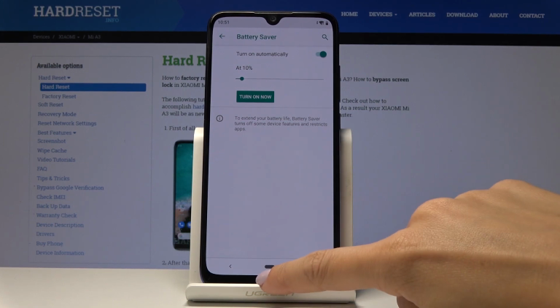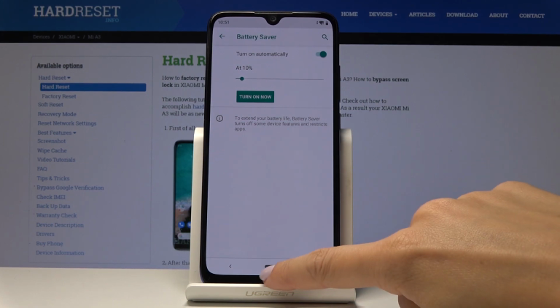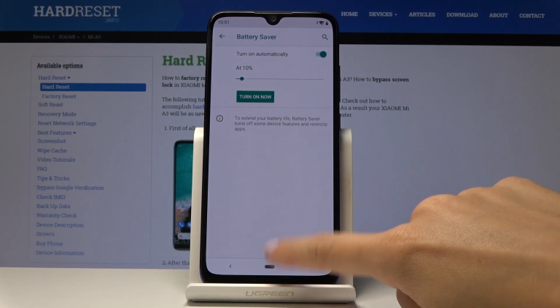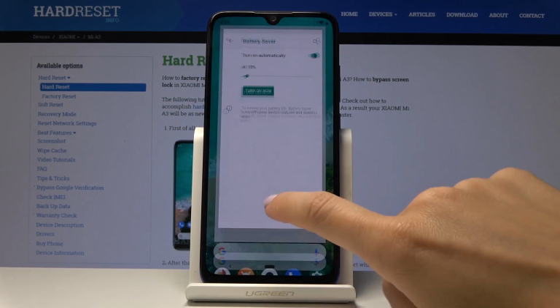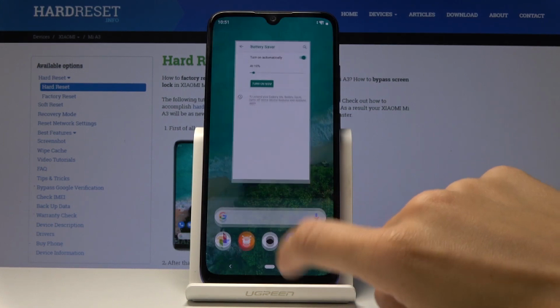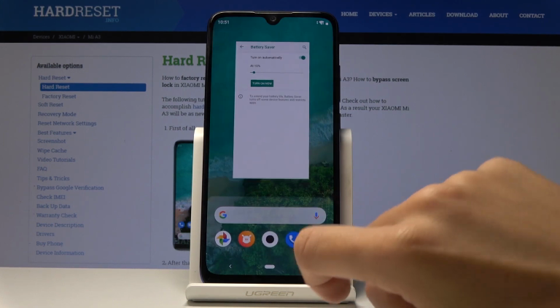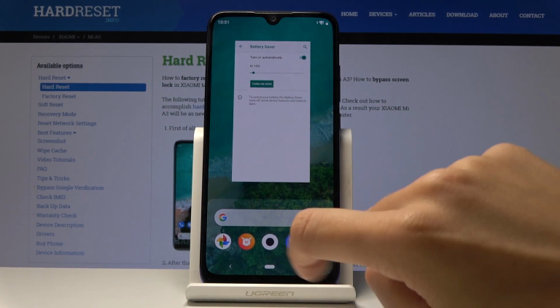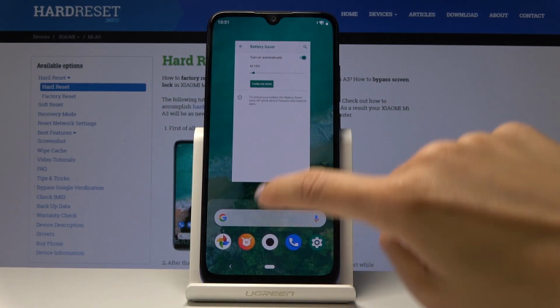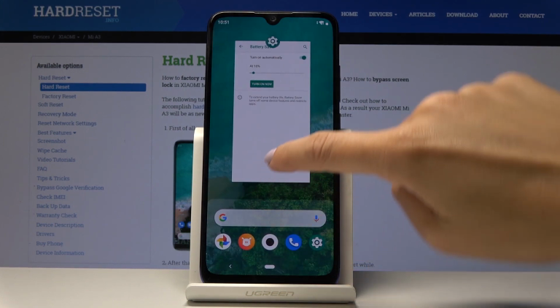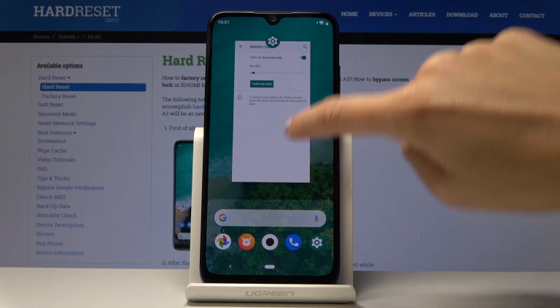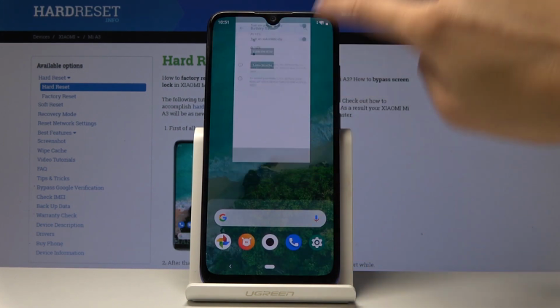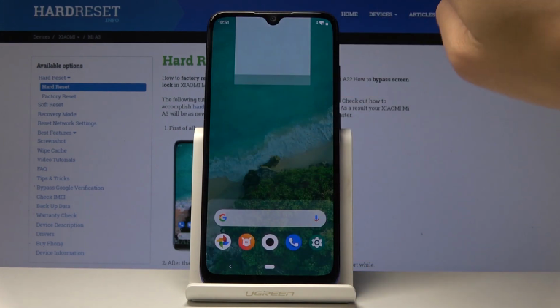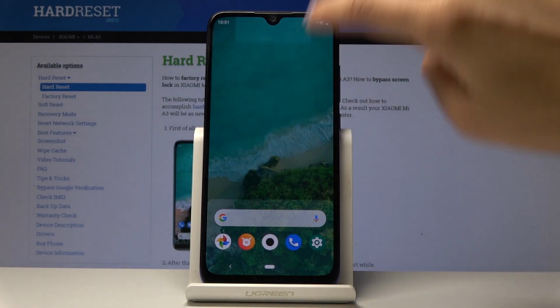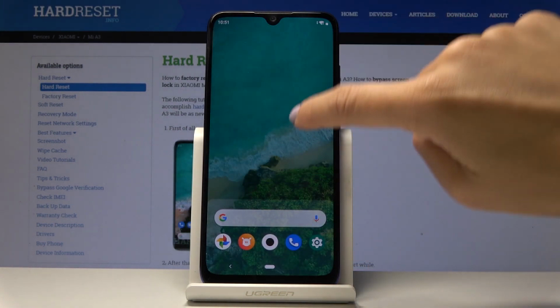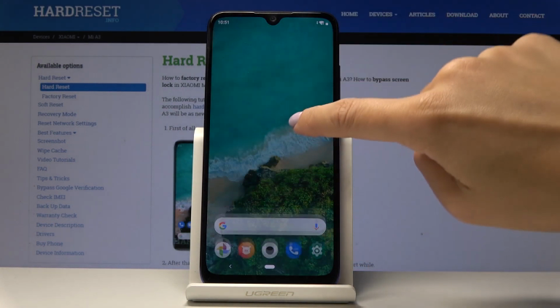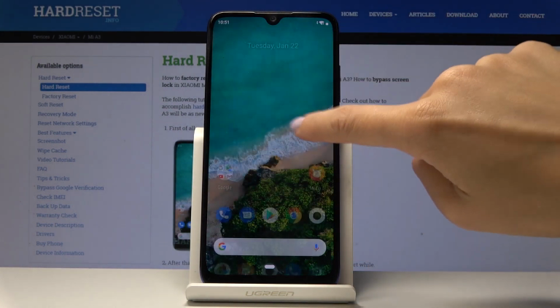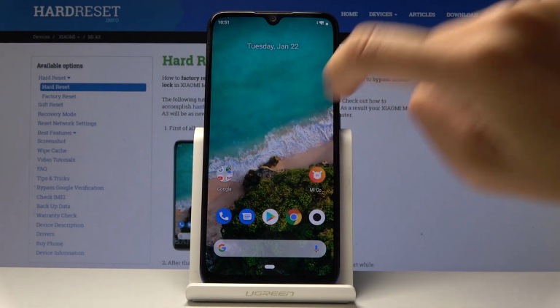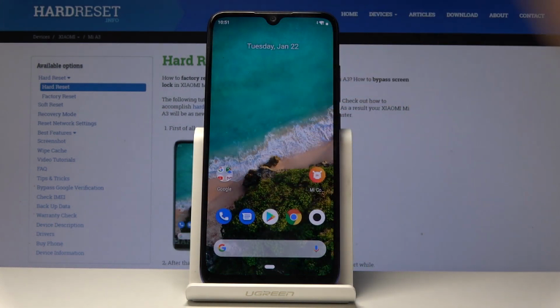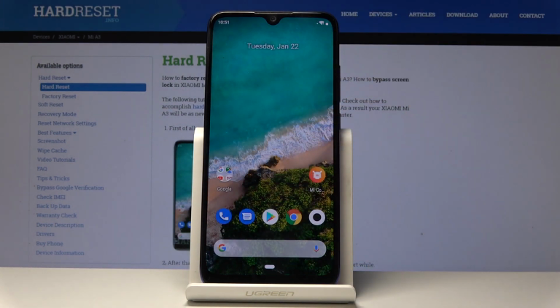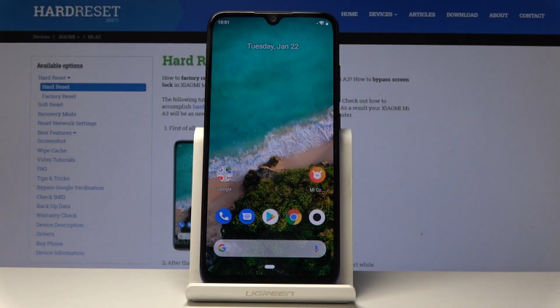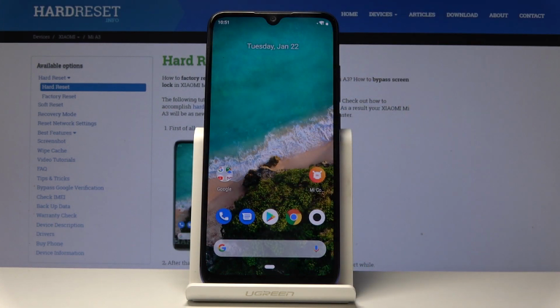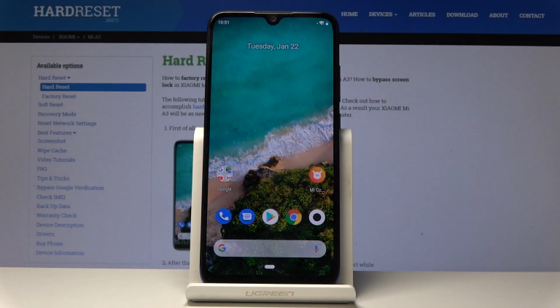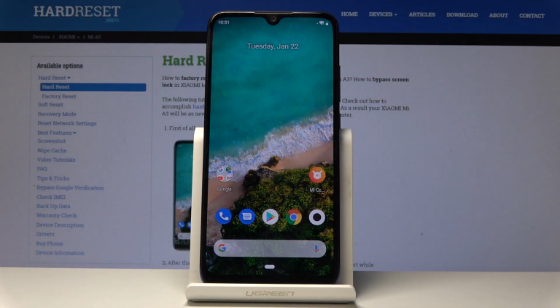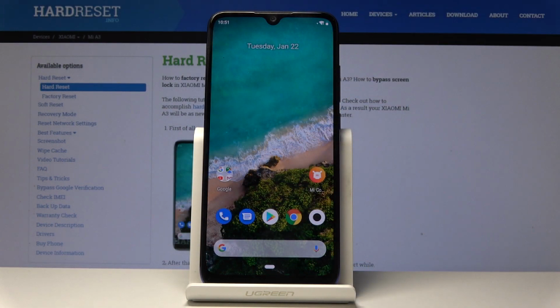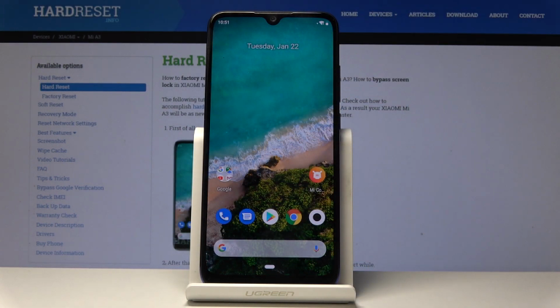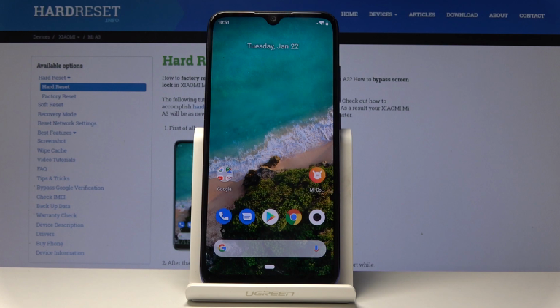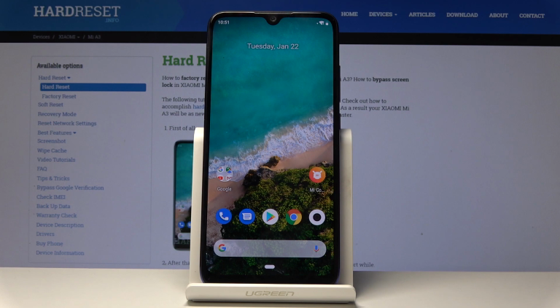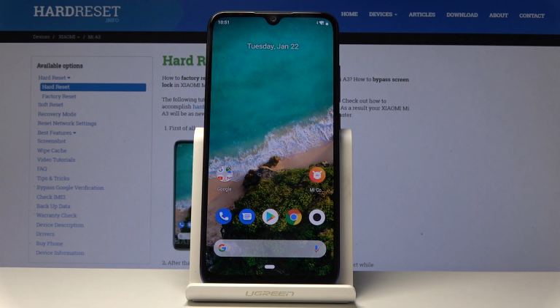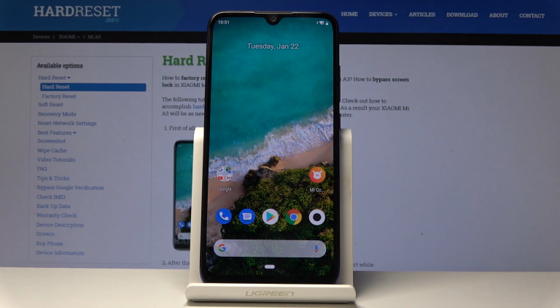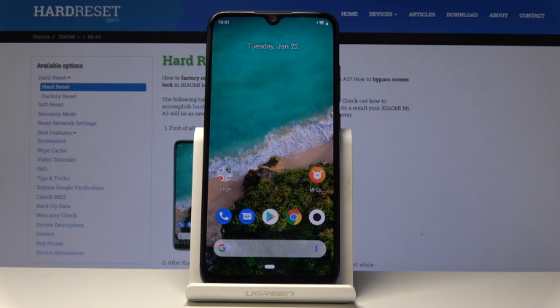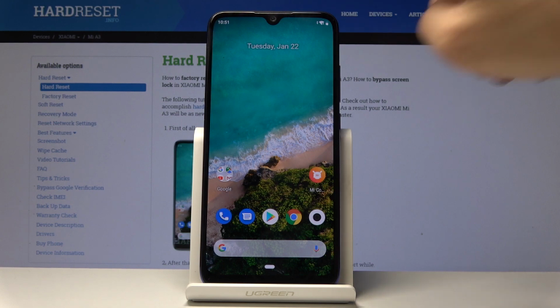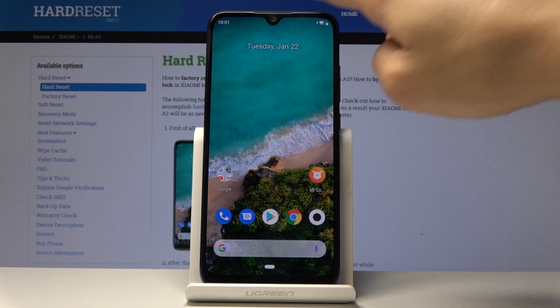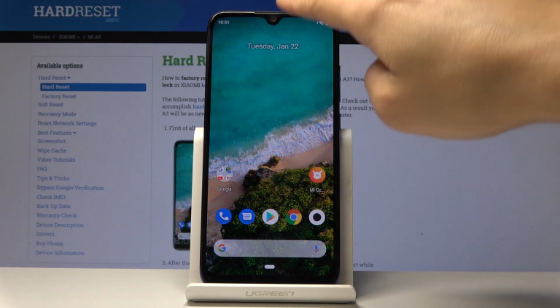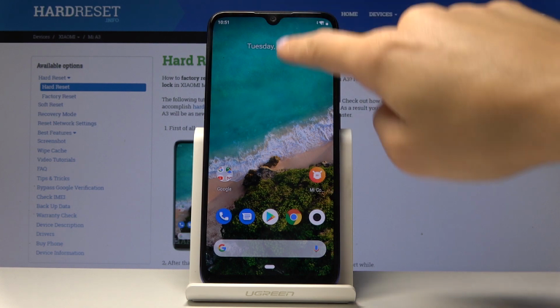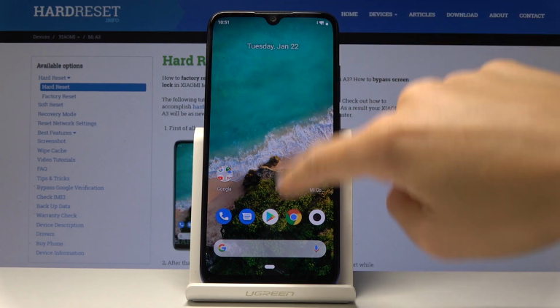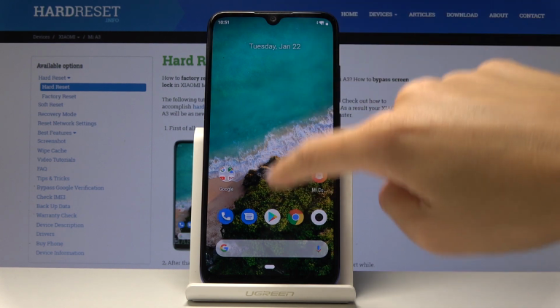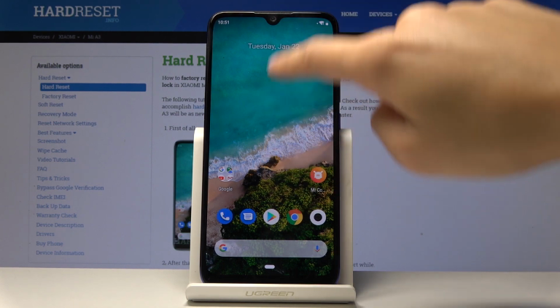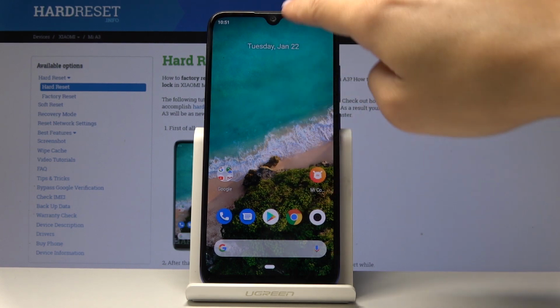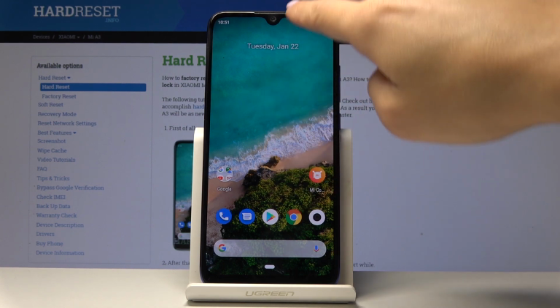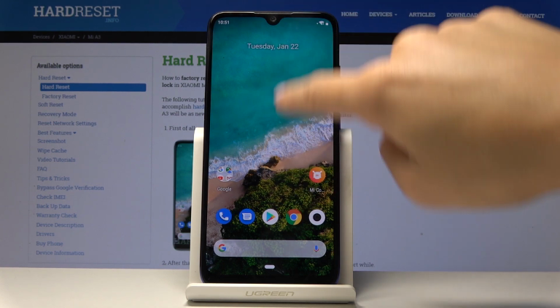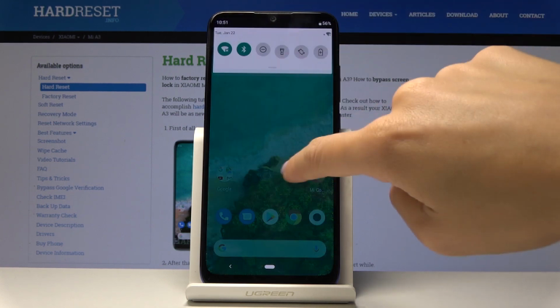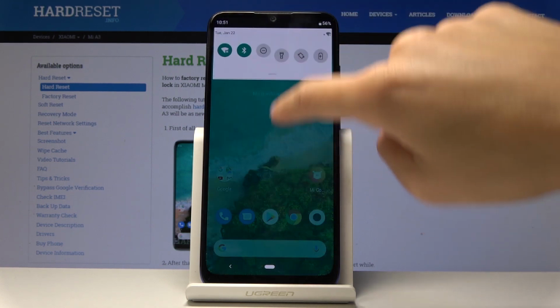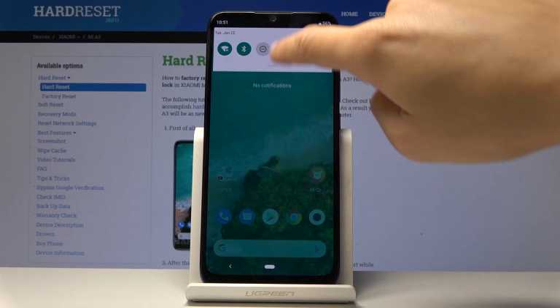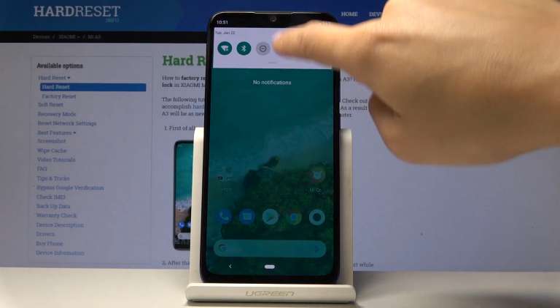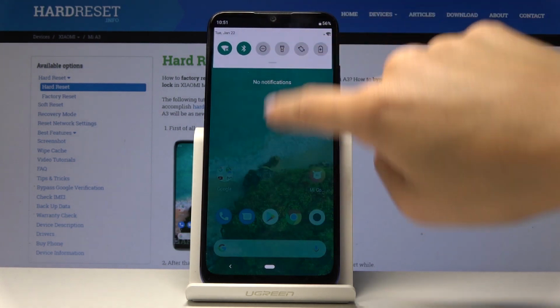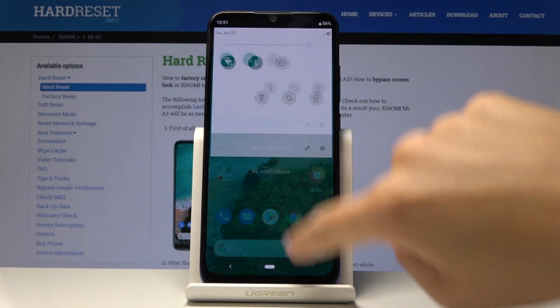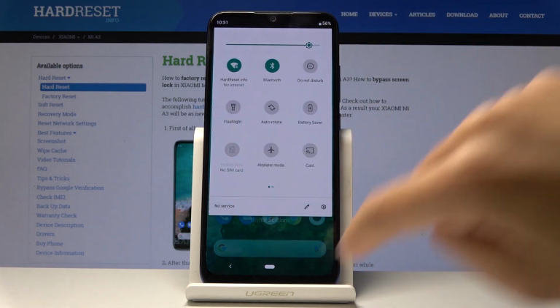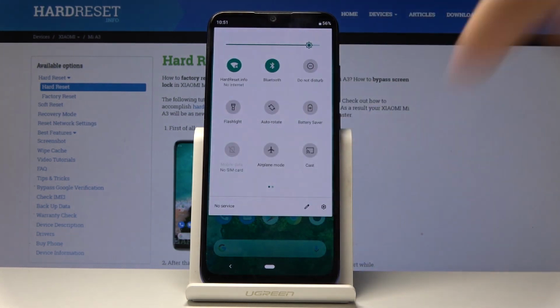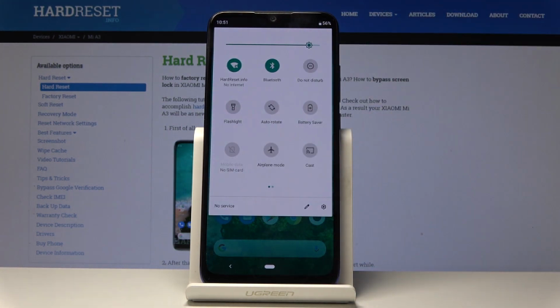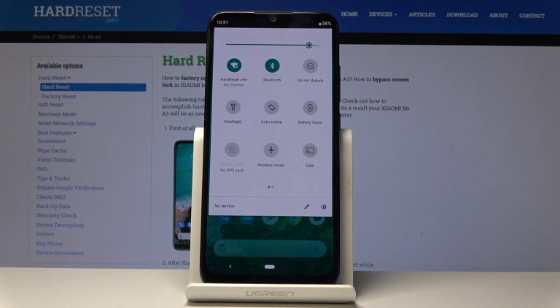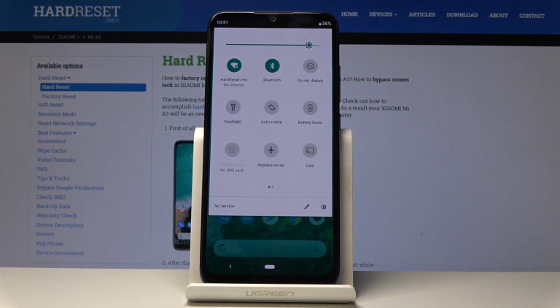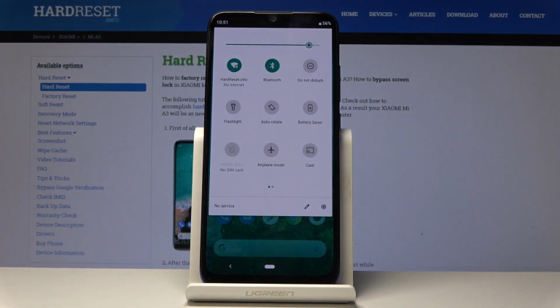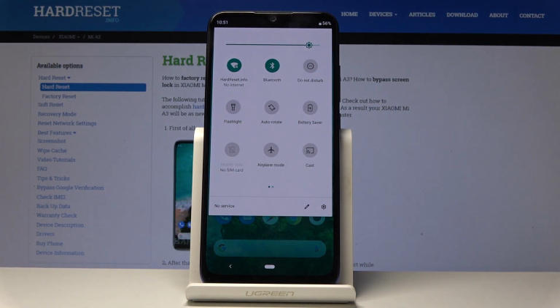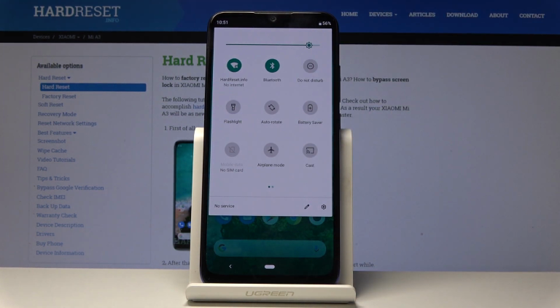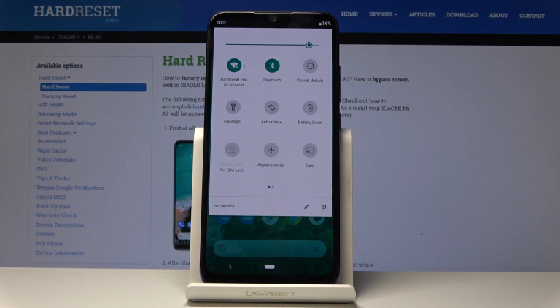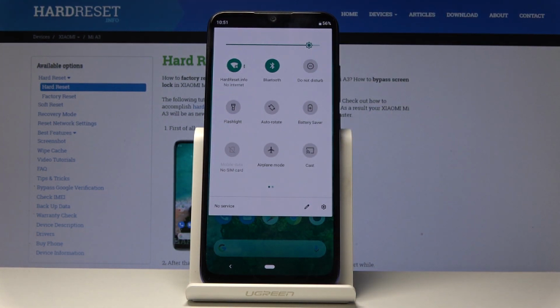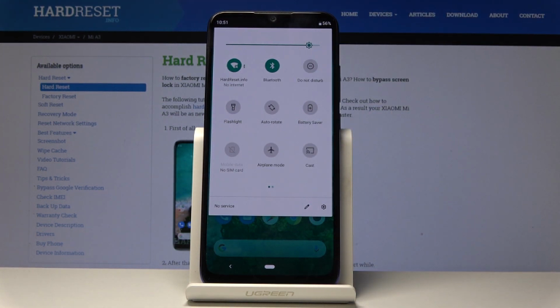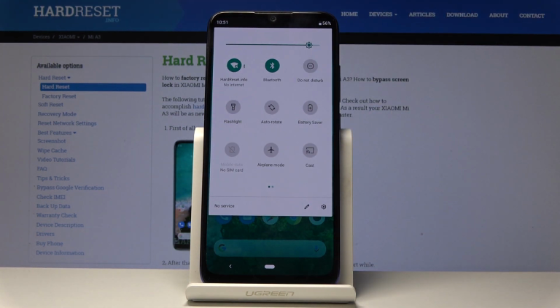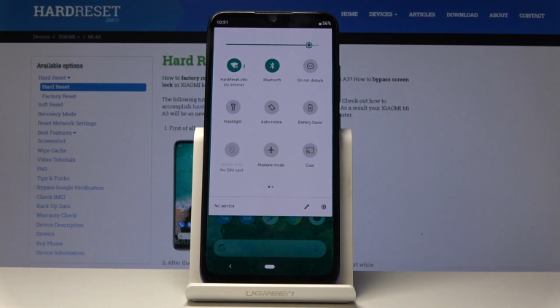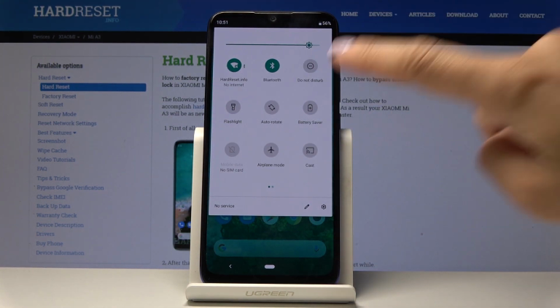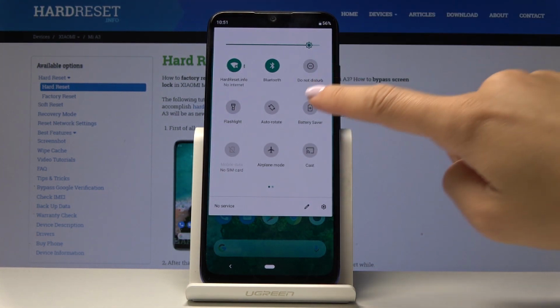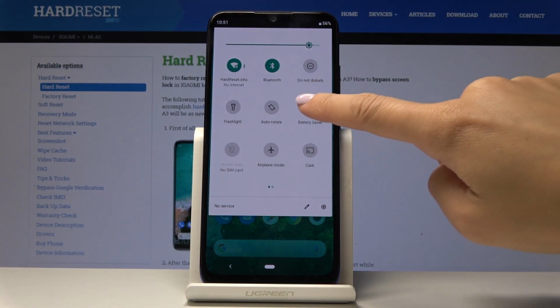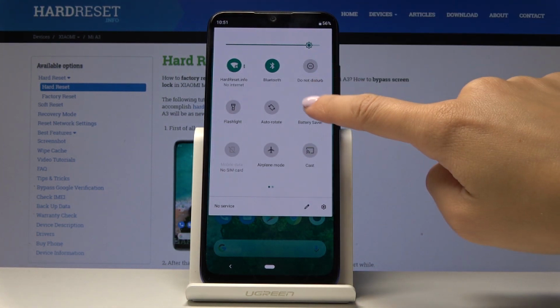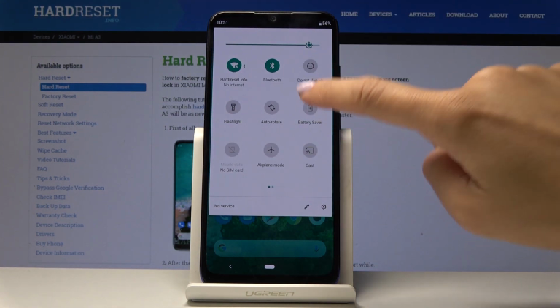If you'd like to have quick access to power saving mode, you can simply slide down the upper bar and click on Battery Saver.